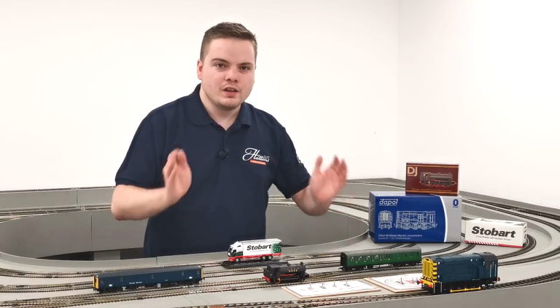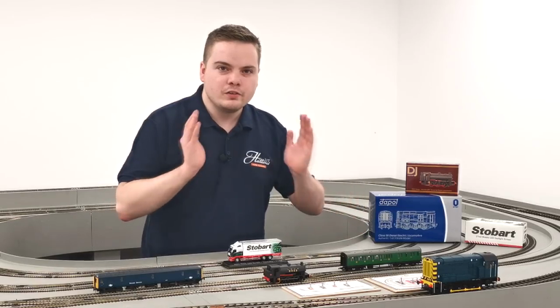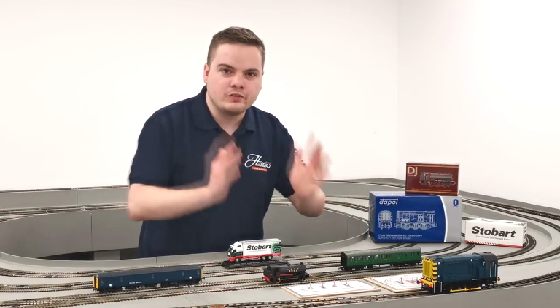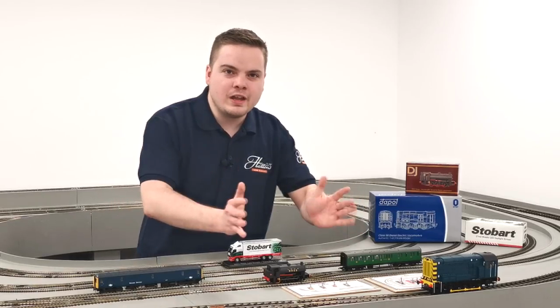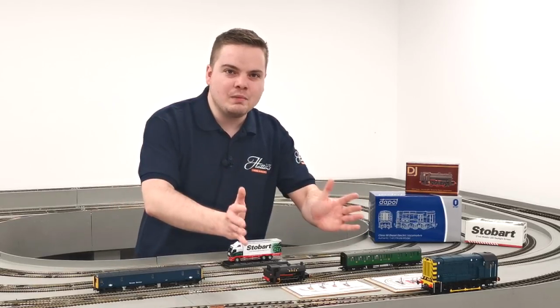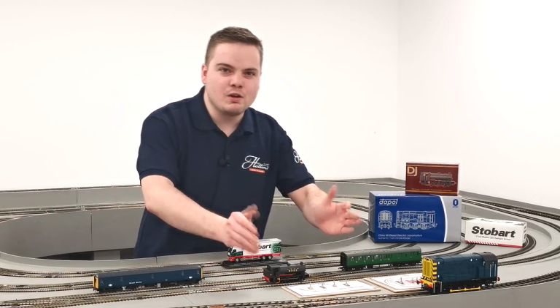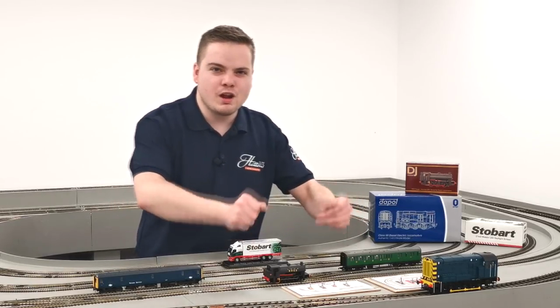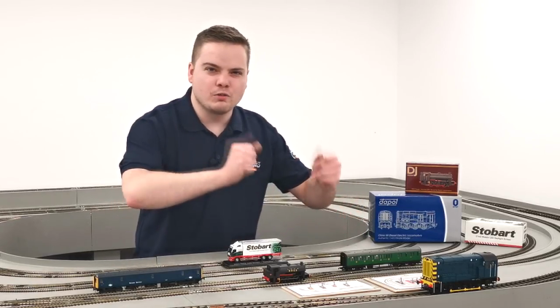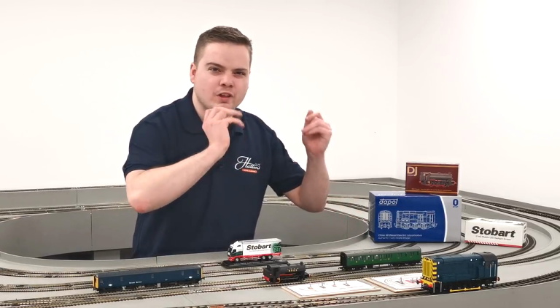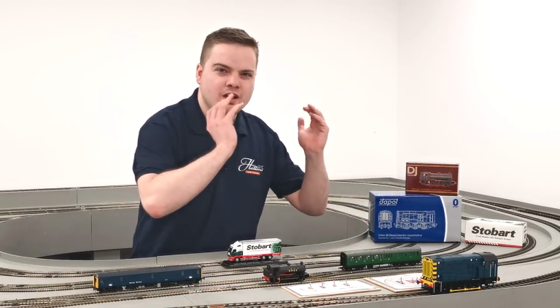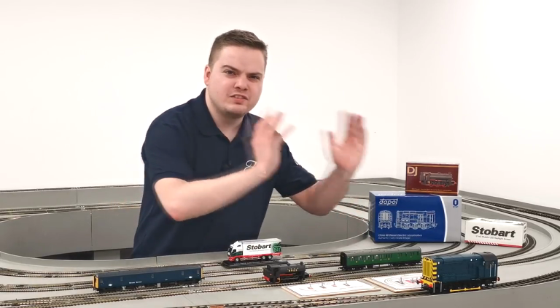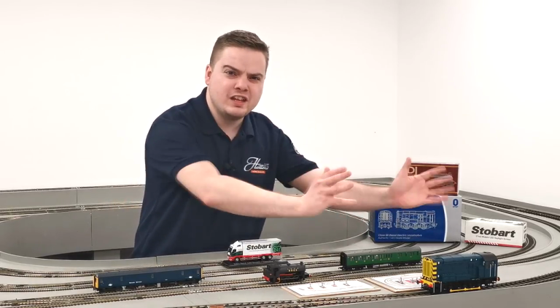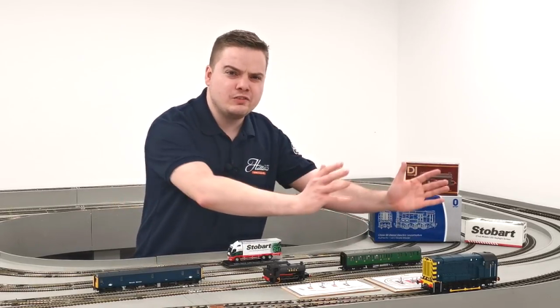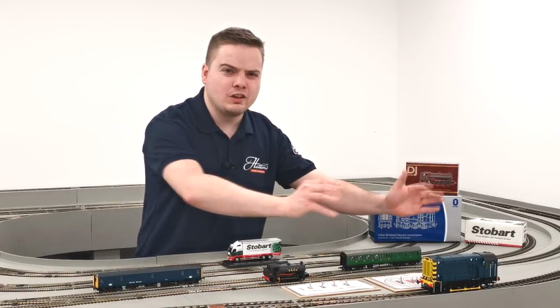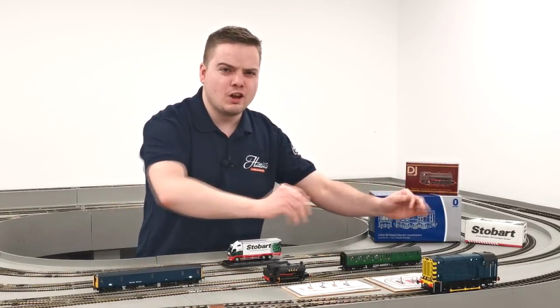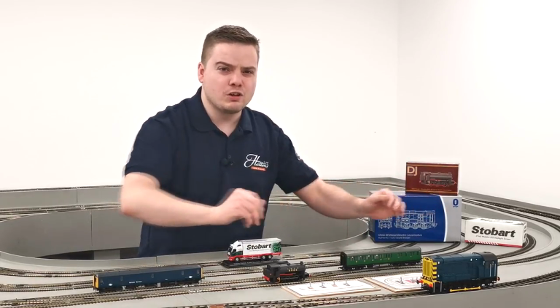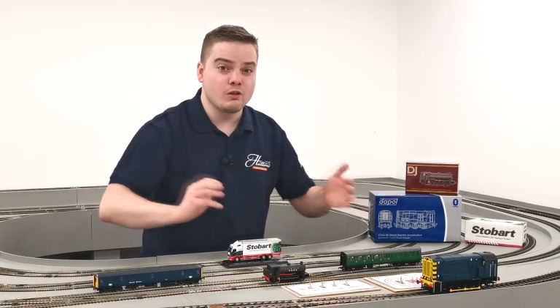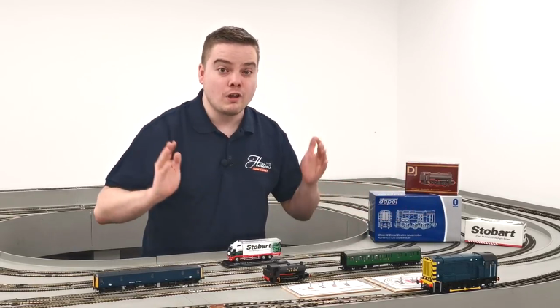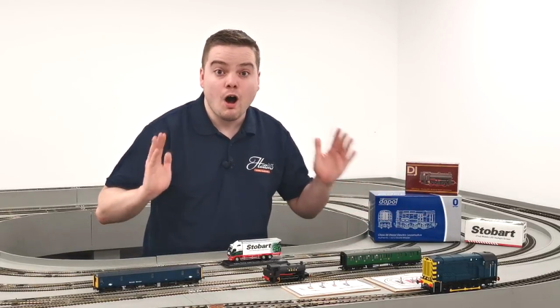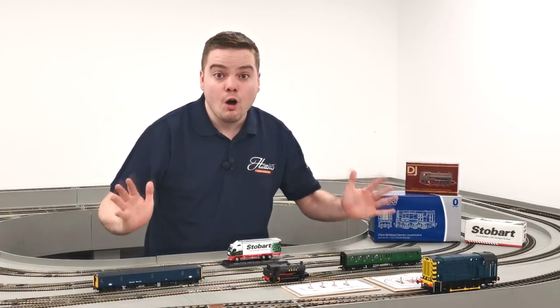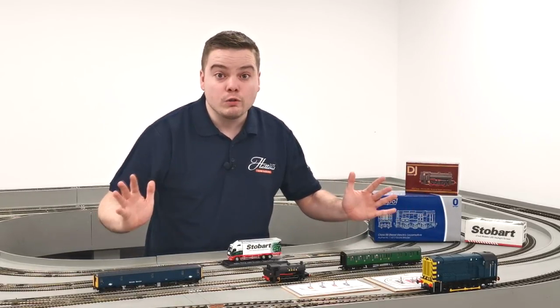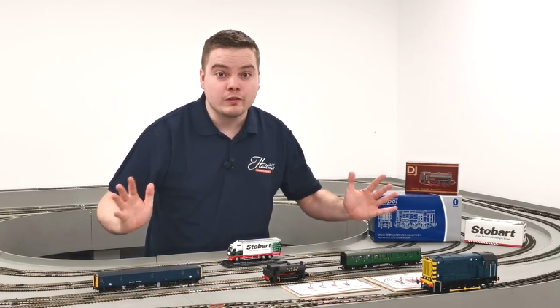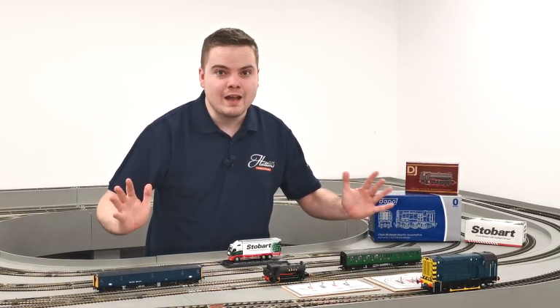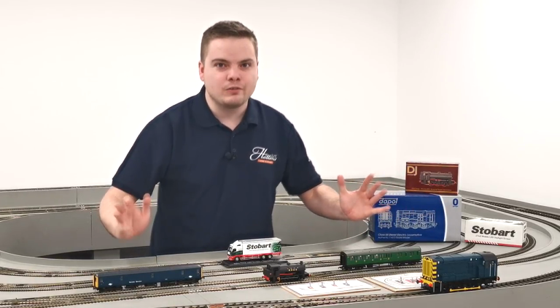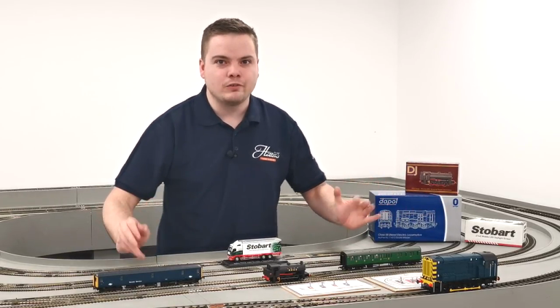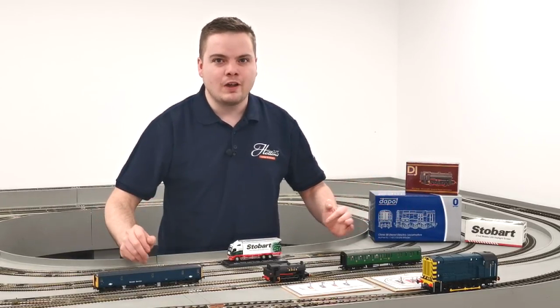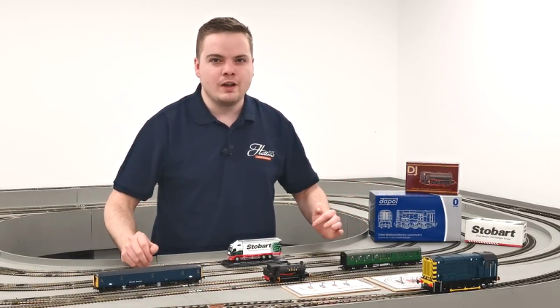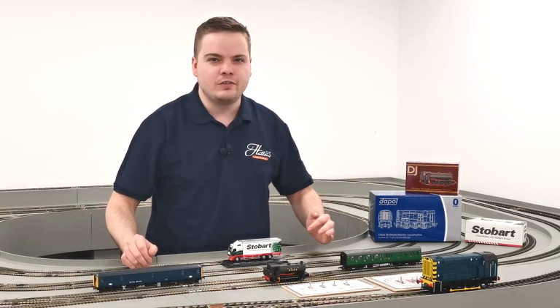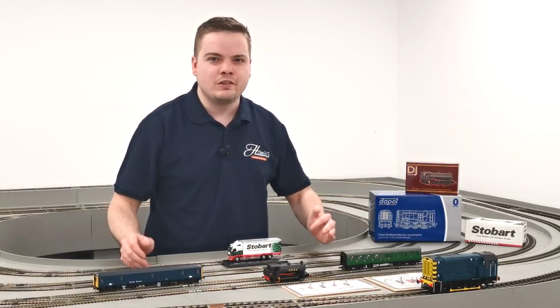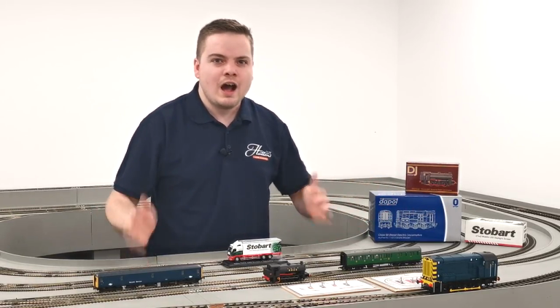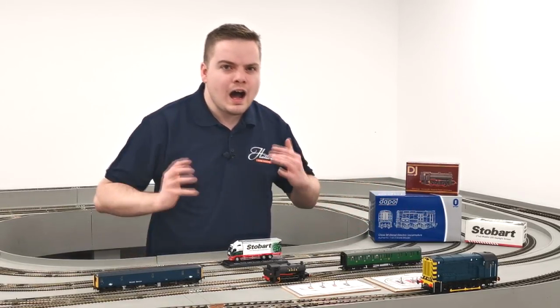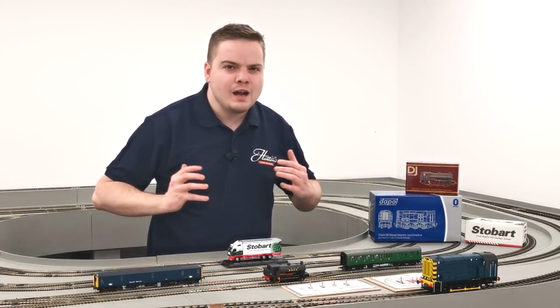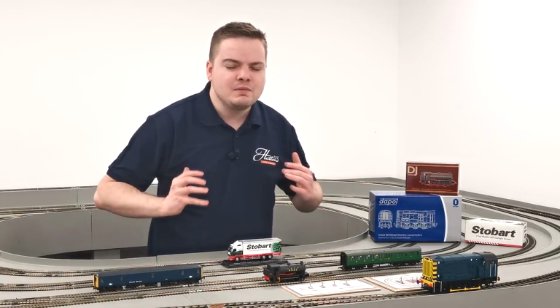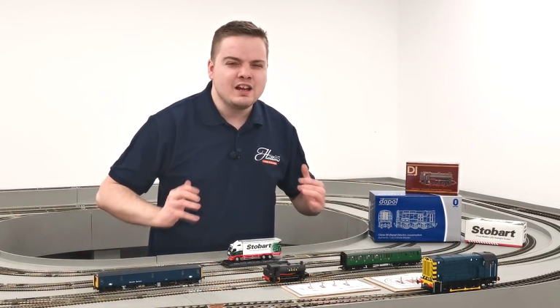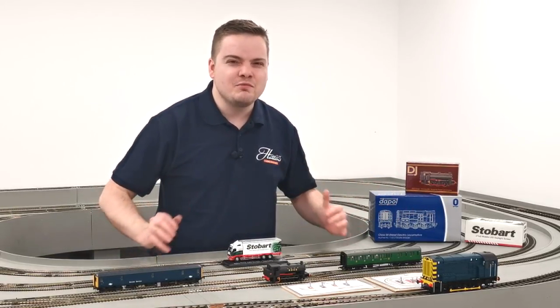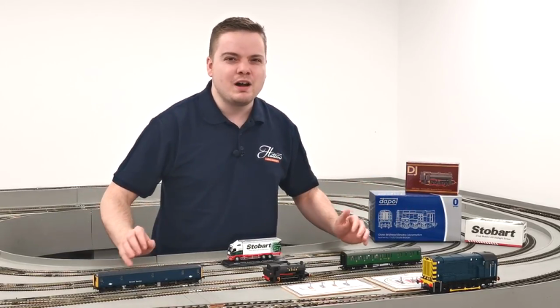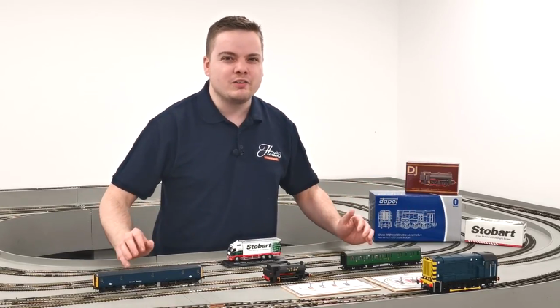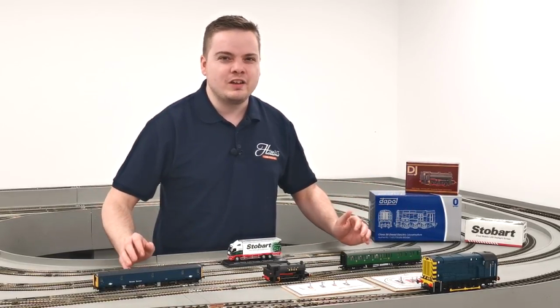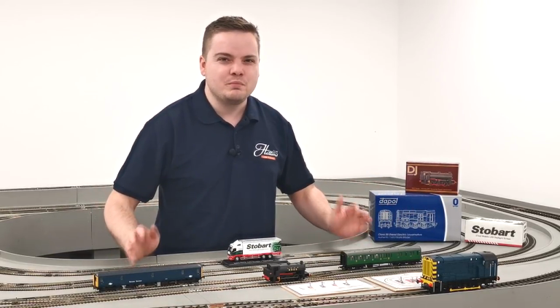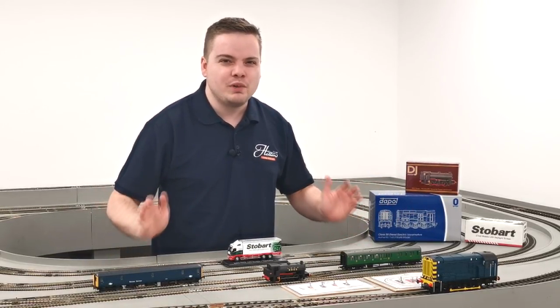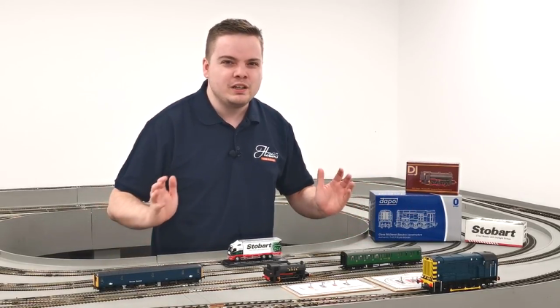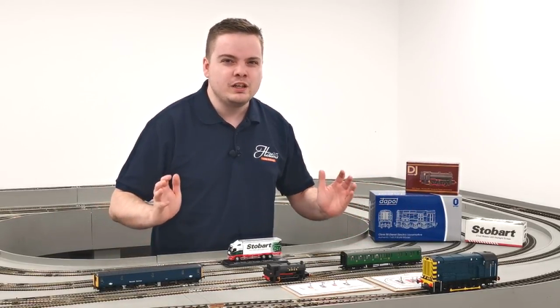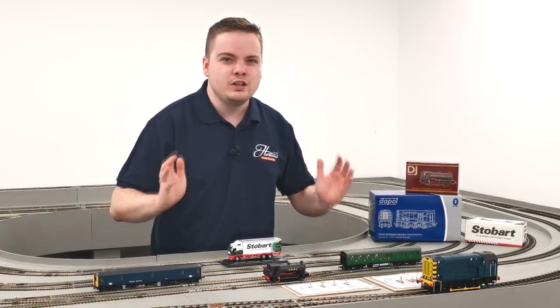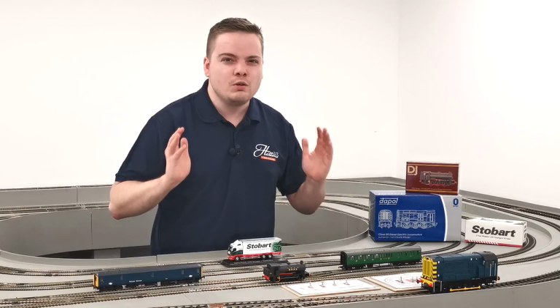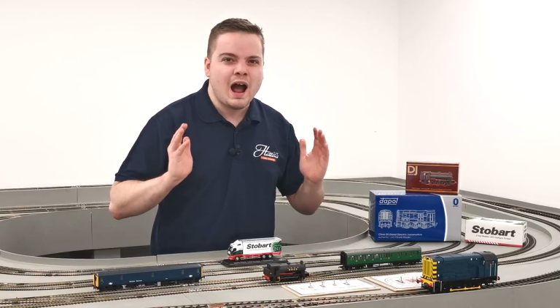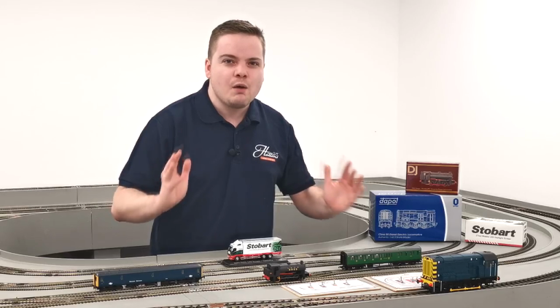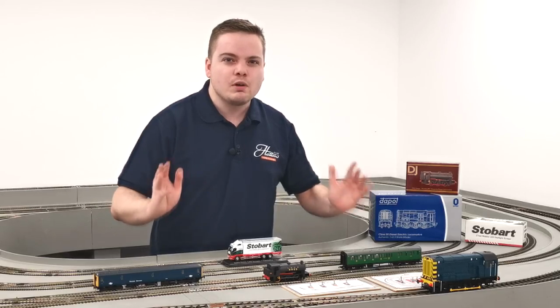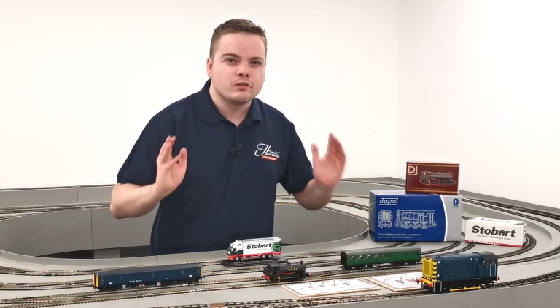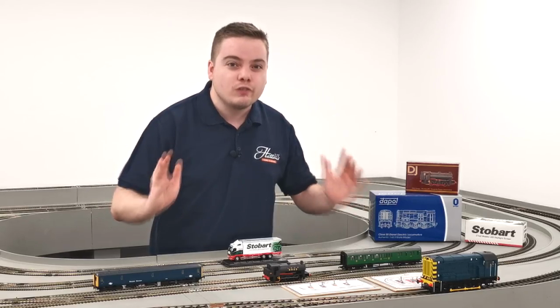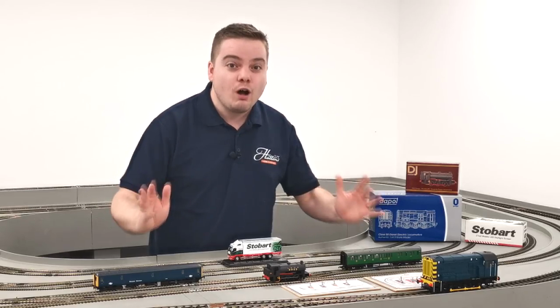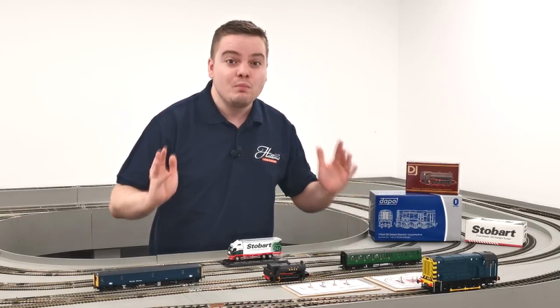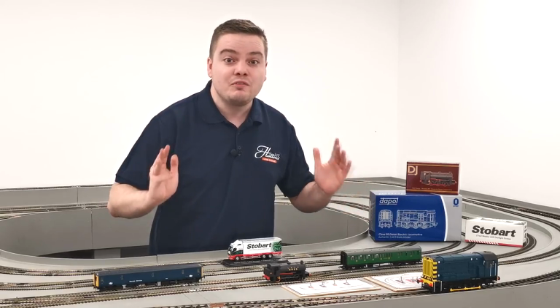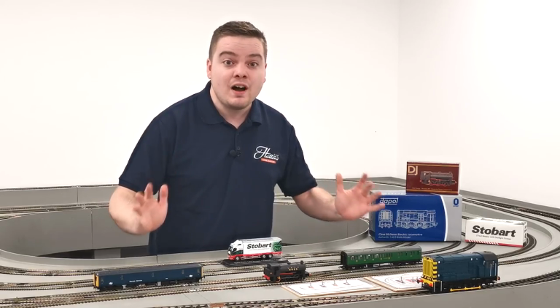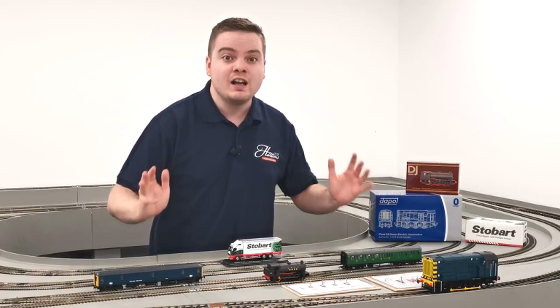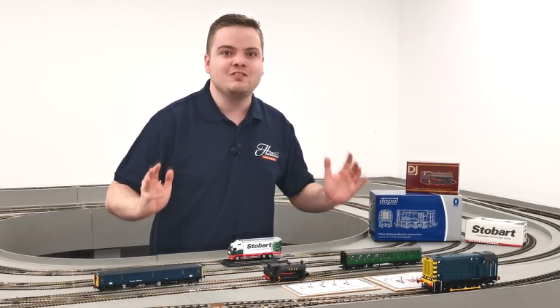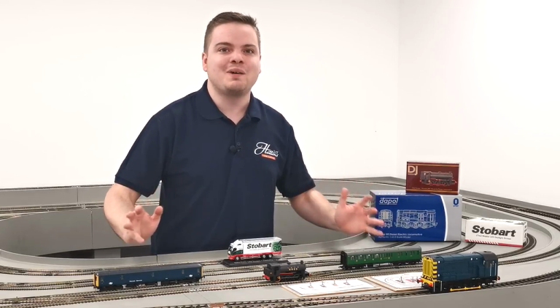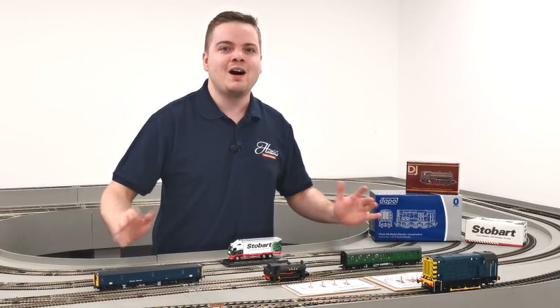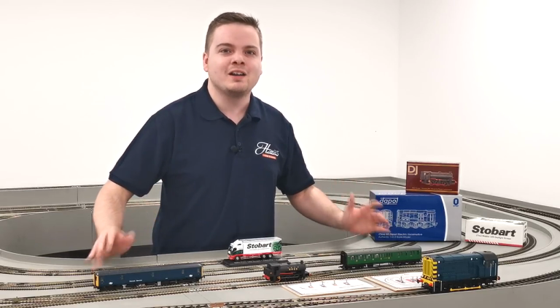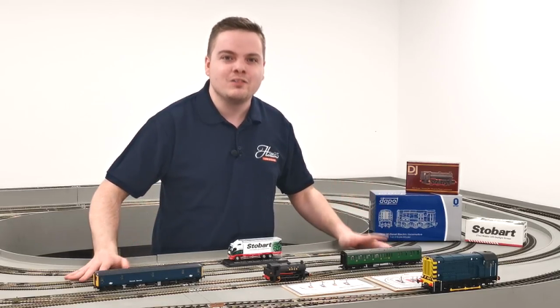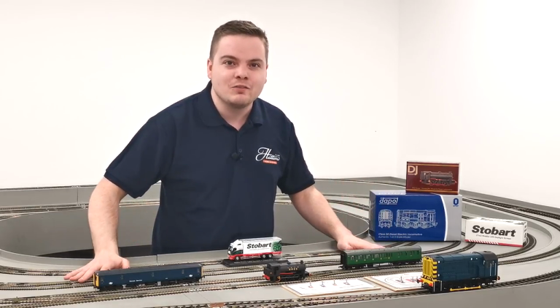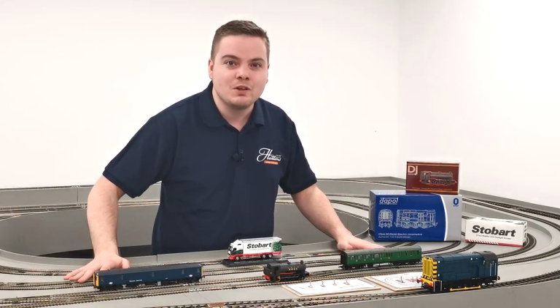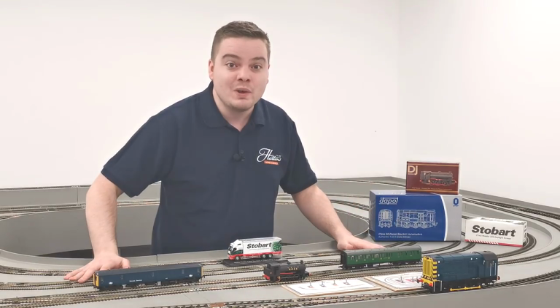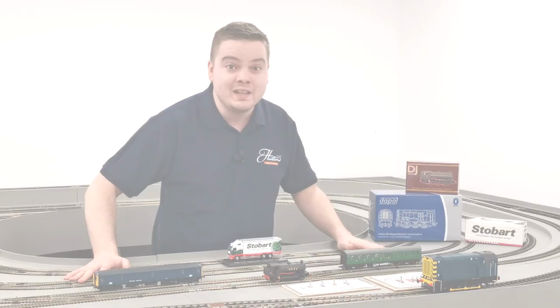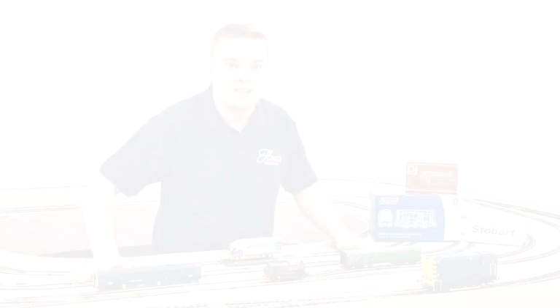Steam Locos, Diesel Locos, all scales and sizes — I'm Dave Martin bringing you our Top 5 Bargains of the Week.